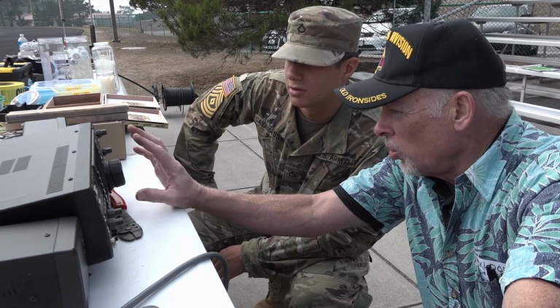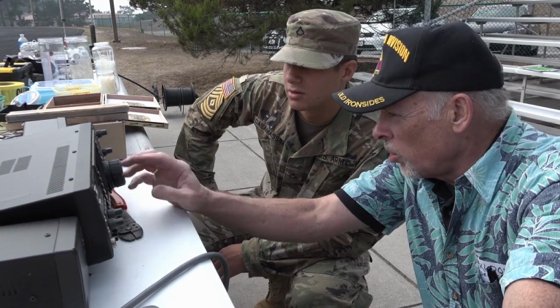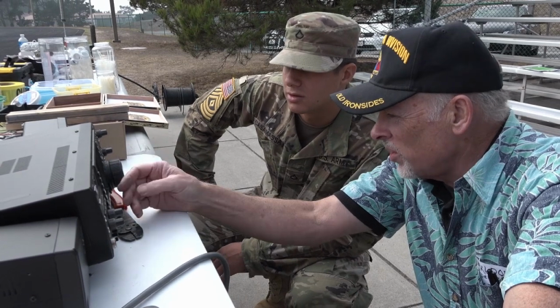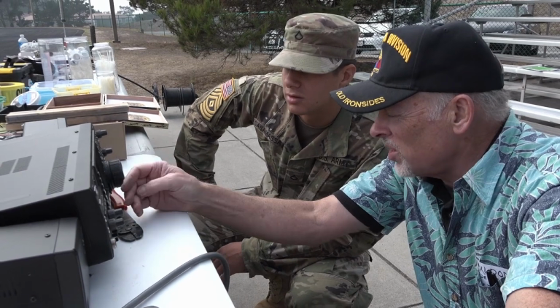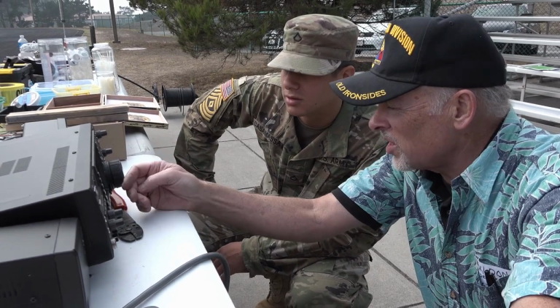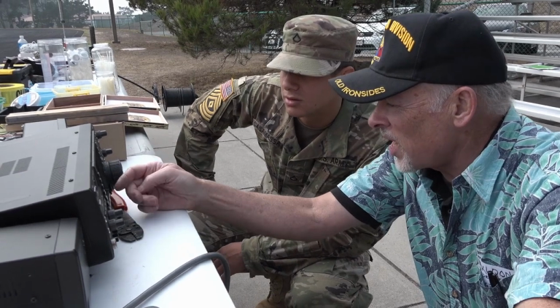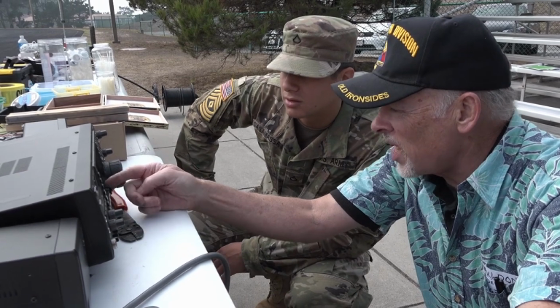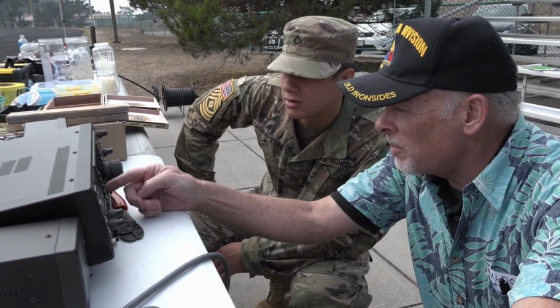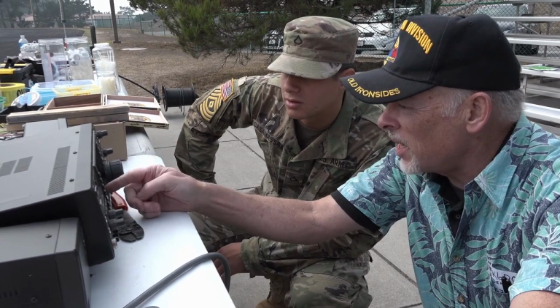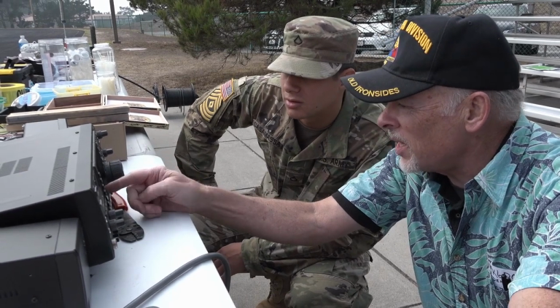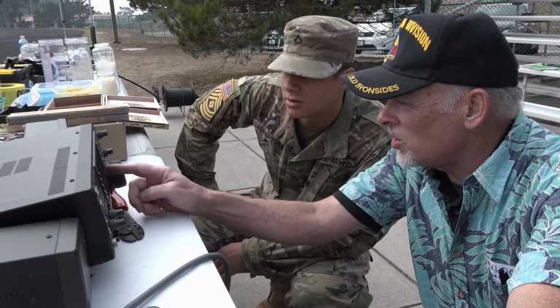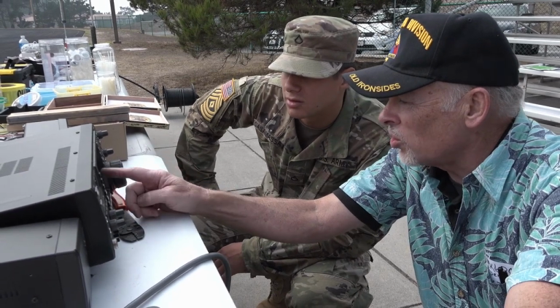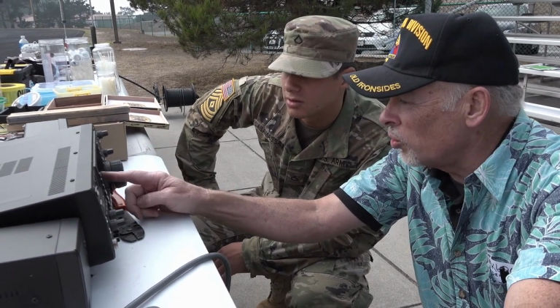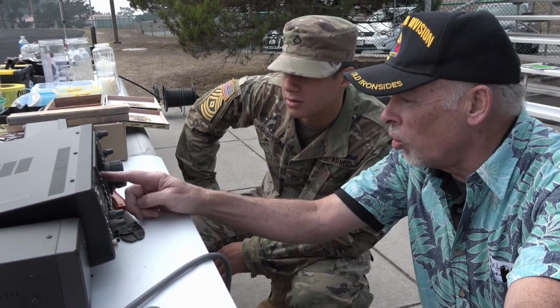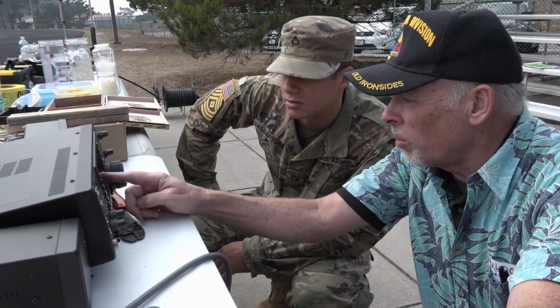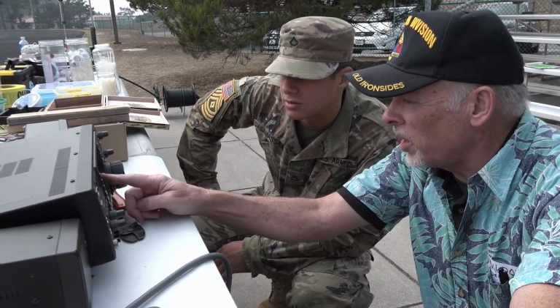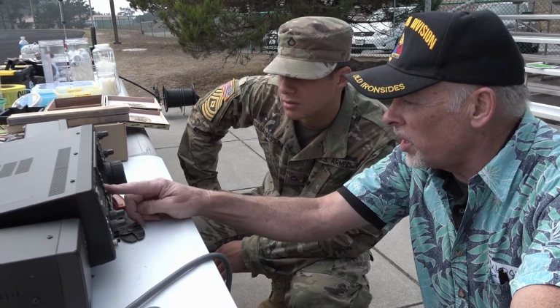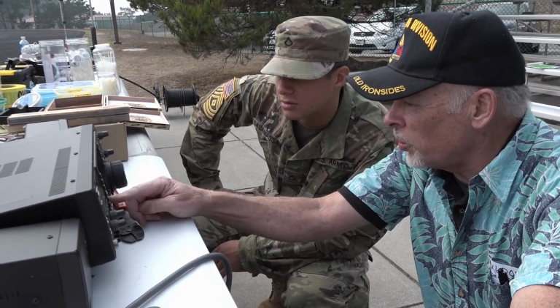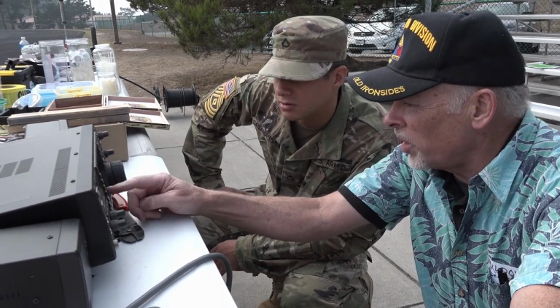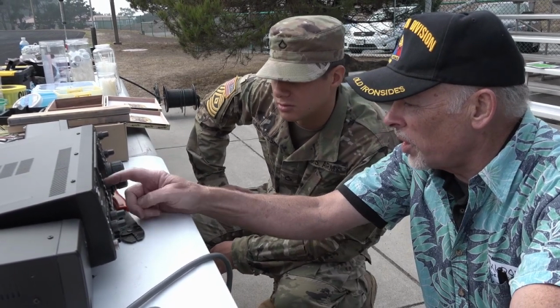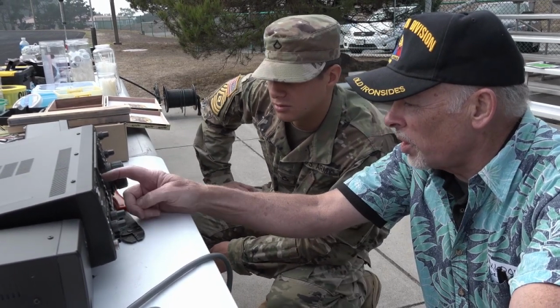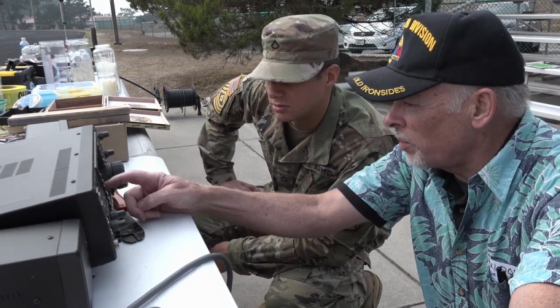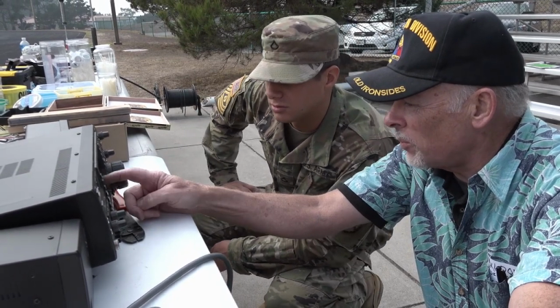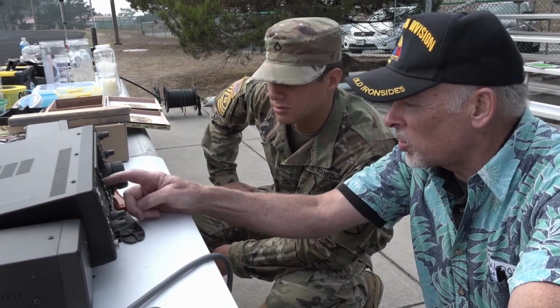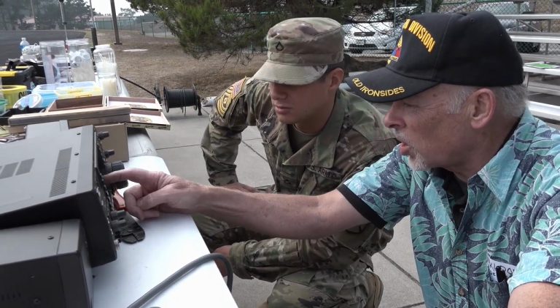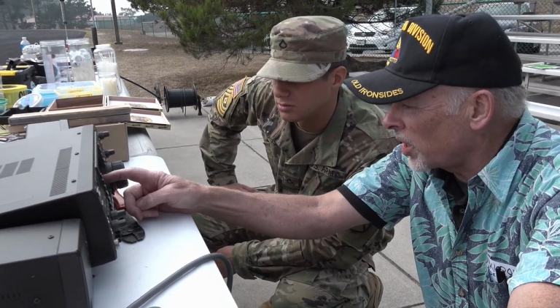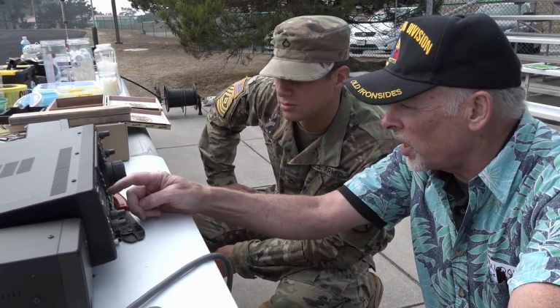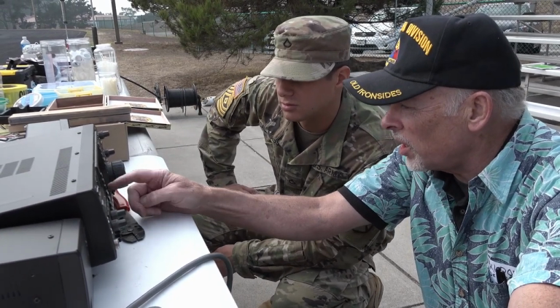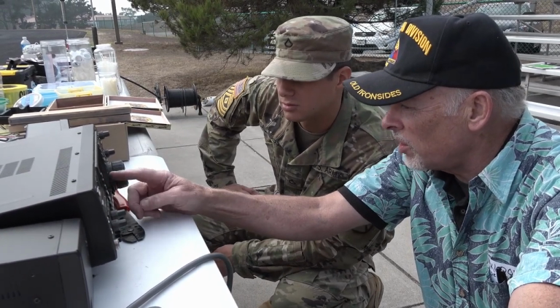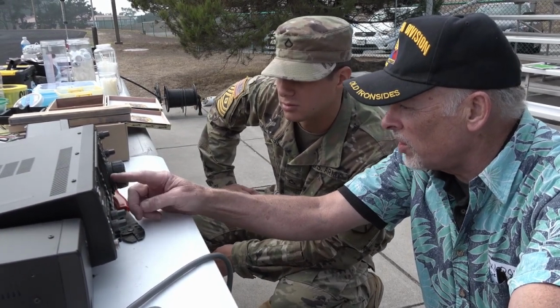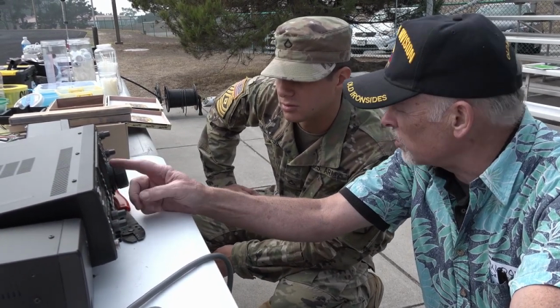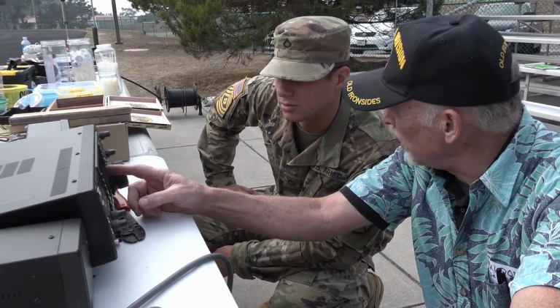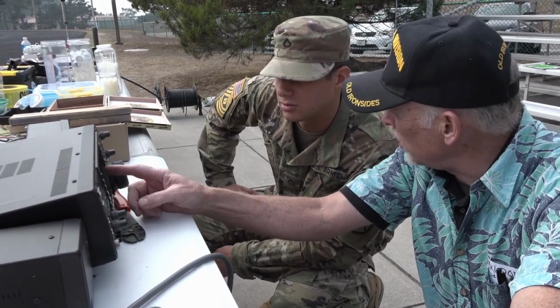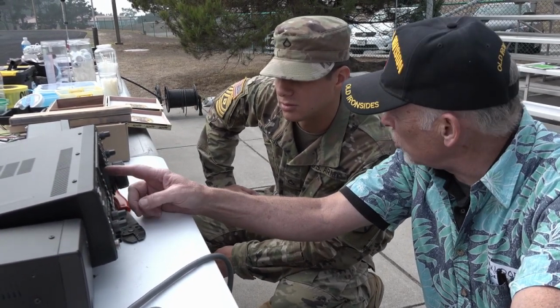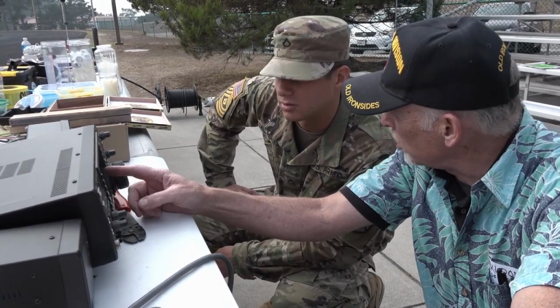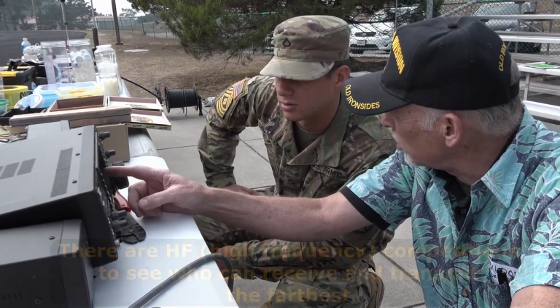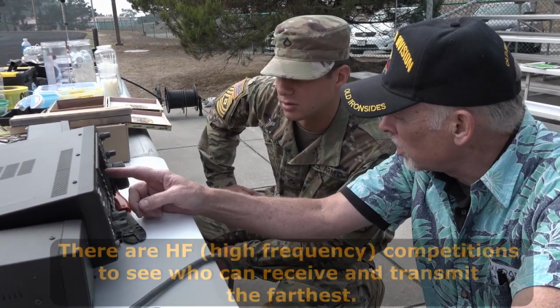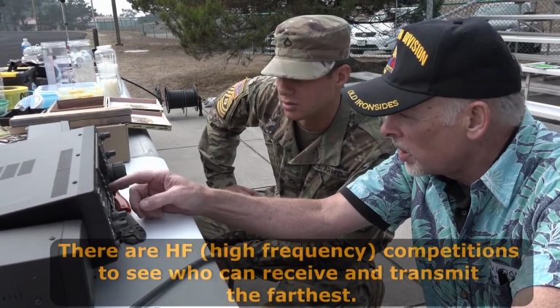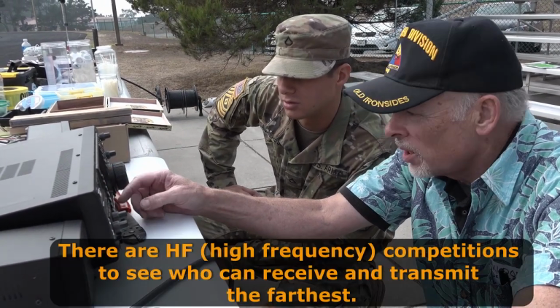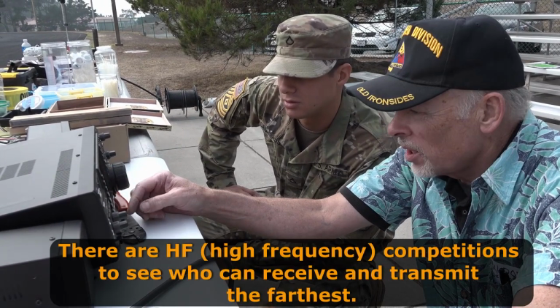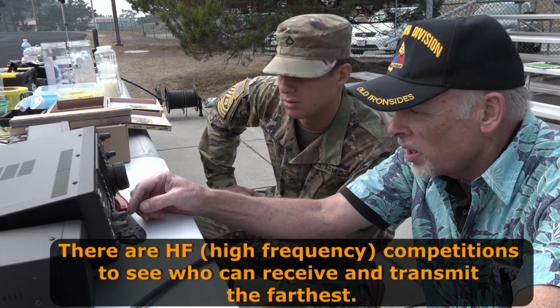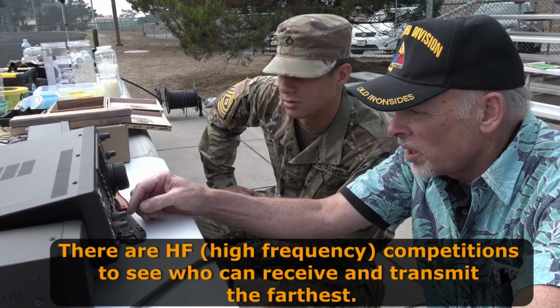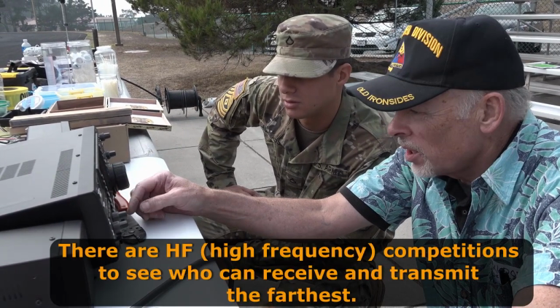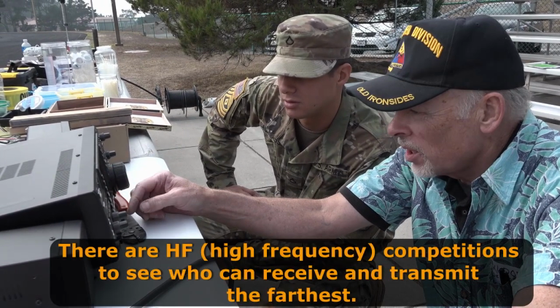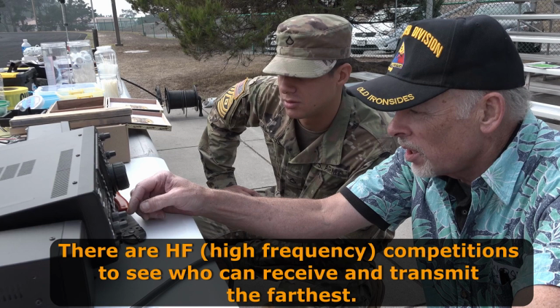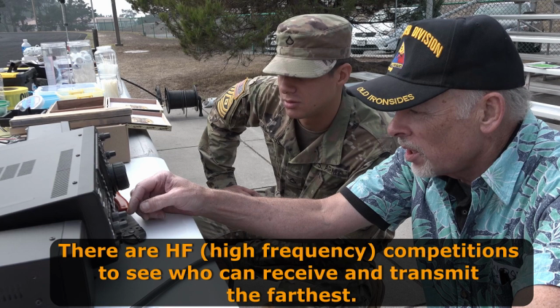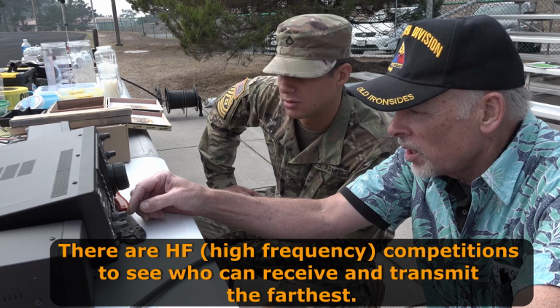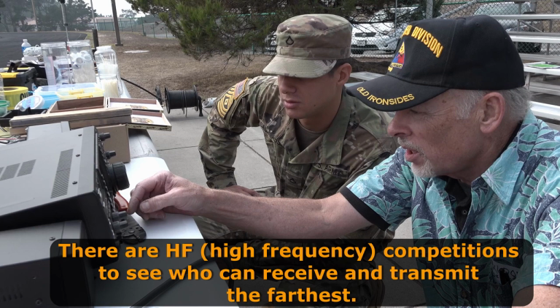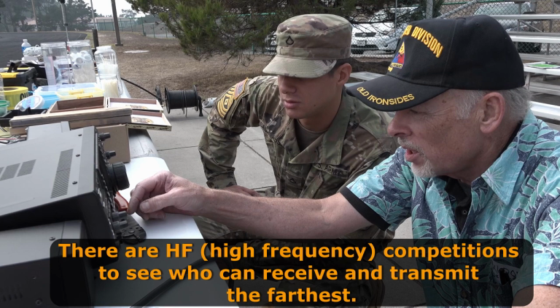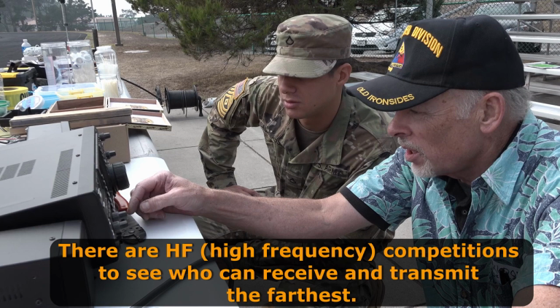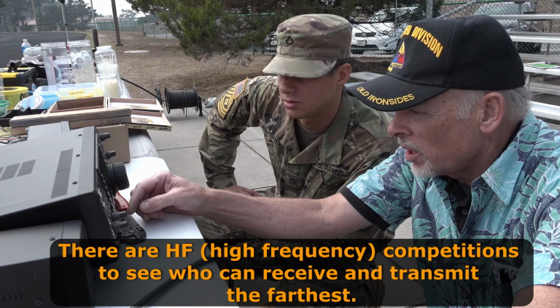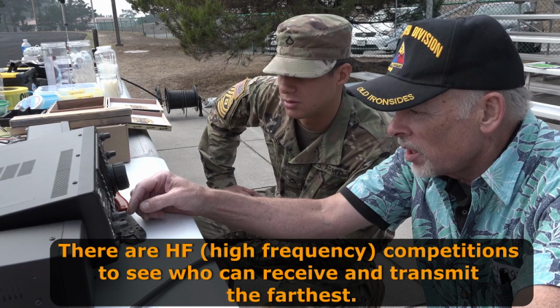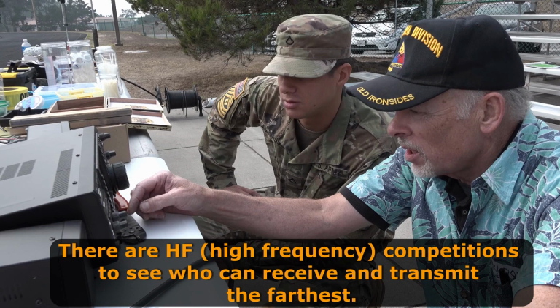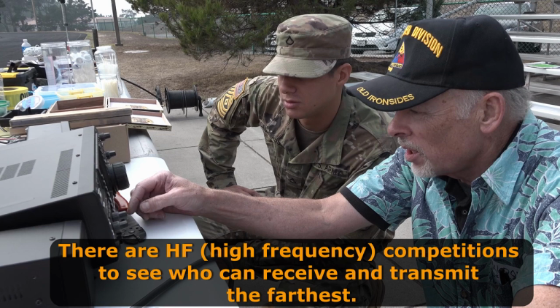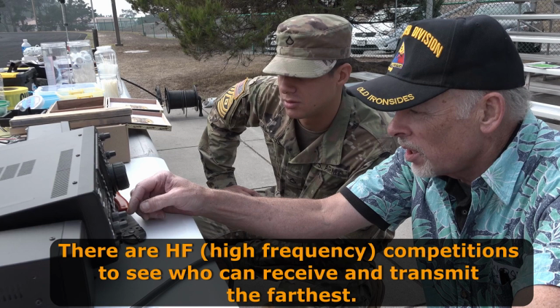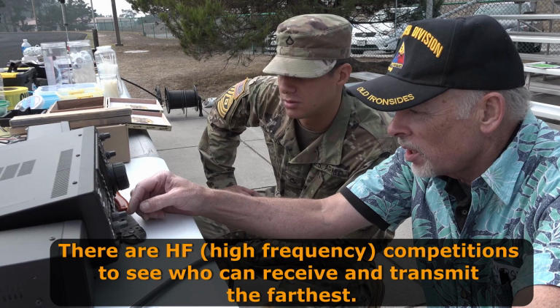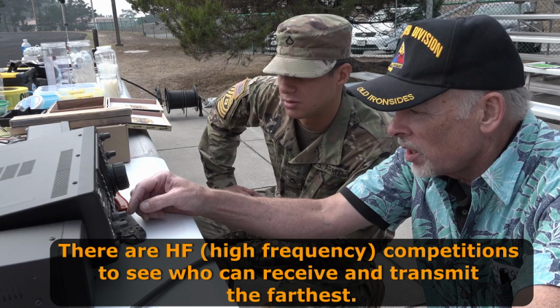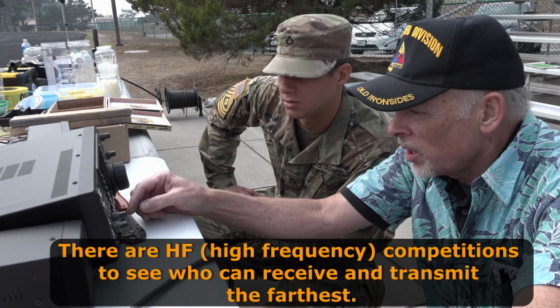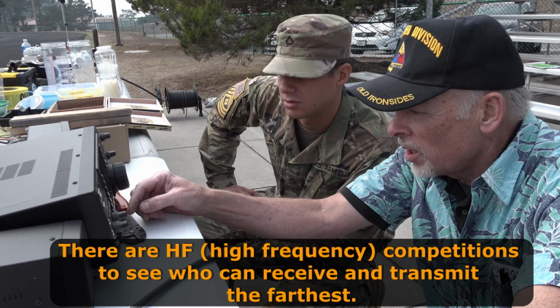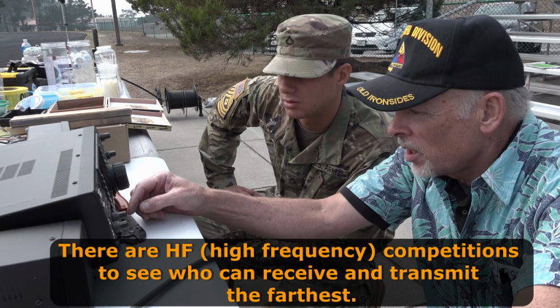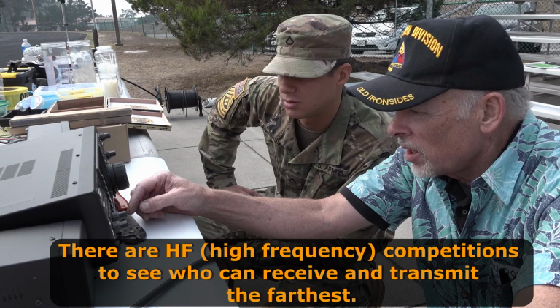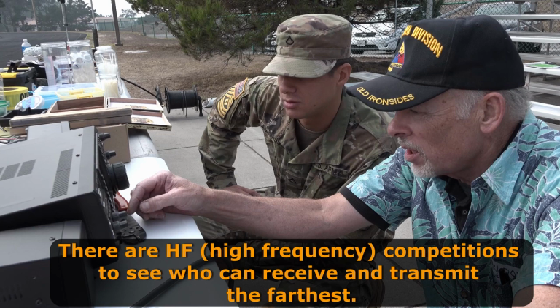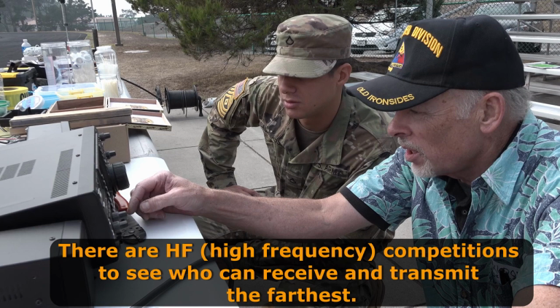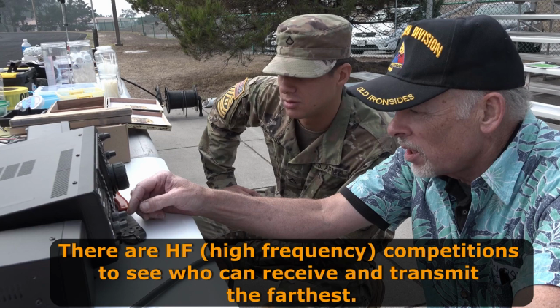This is a ham band, so normally you would hear people talking in this range. You're going to make a field expedient antenna — the main one, what you'd call the Venditti Frontier.